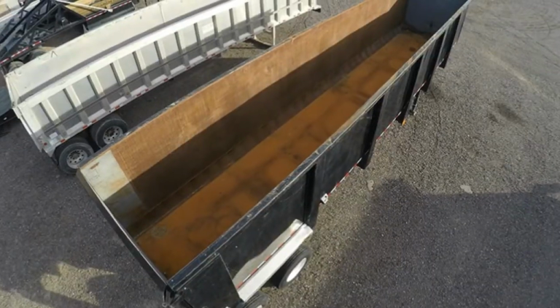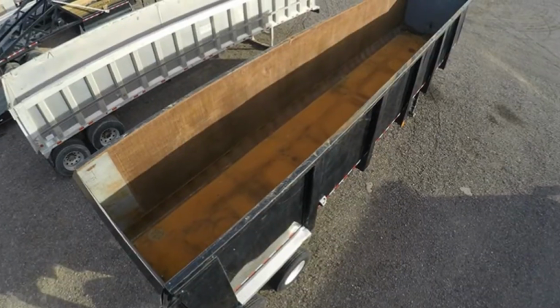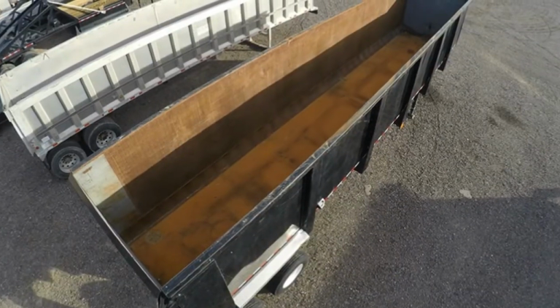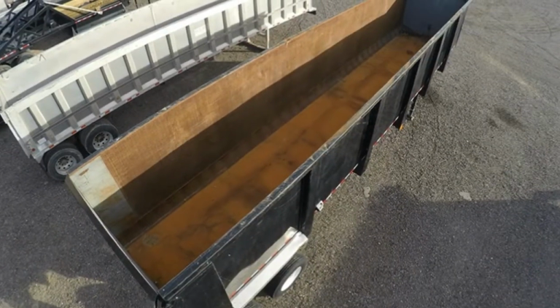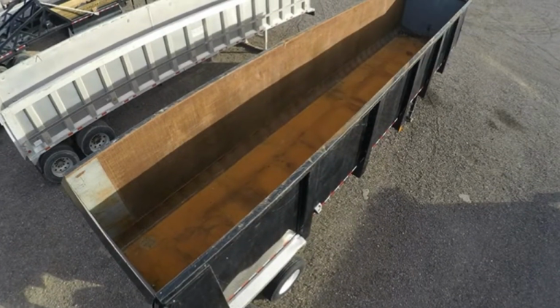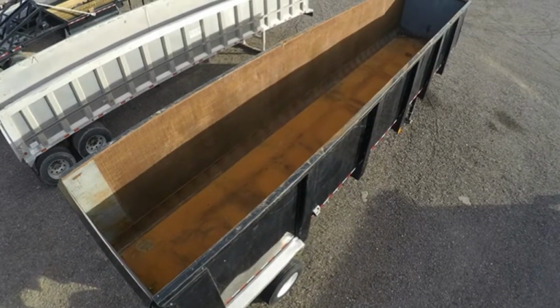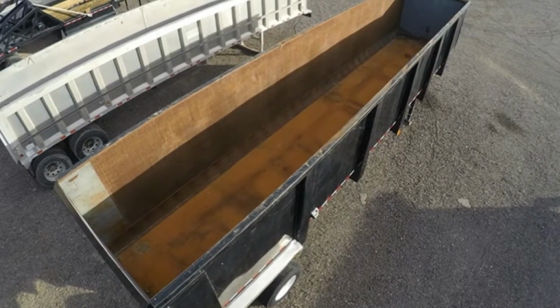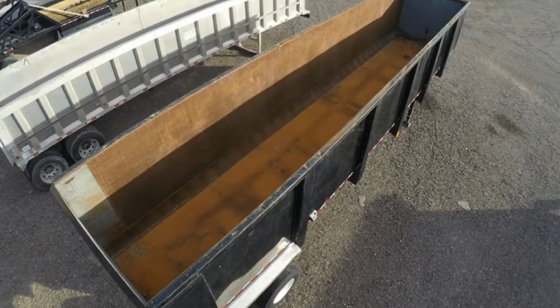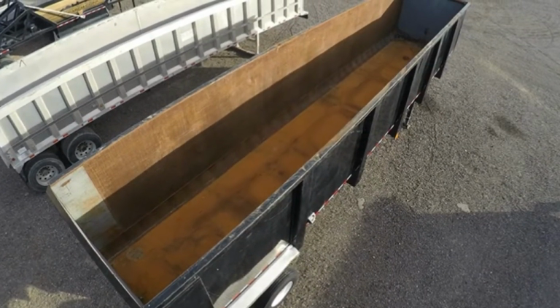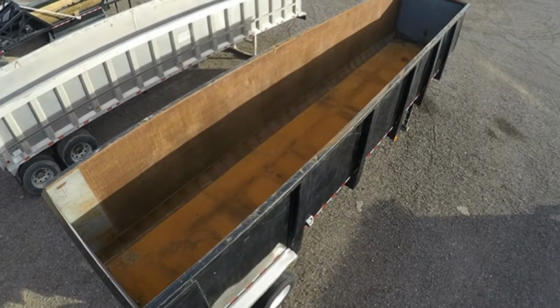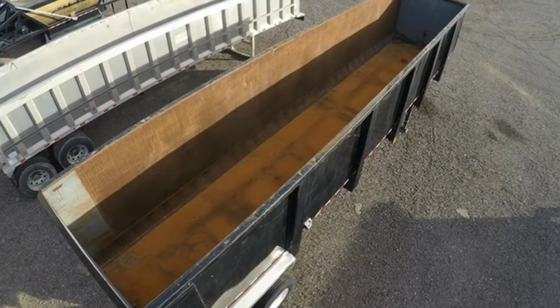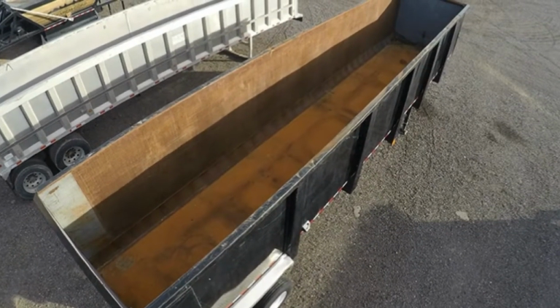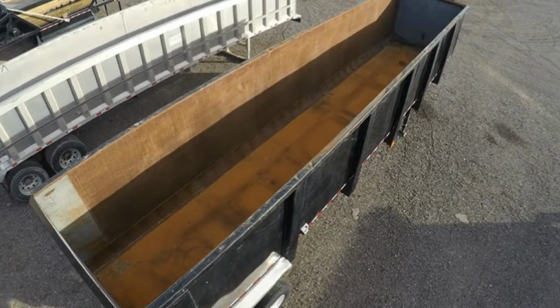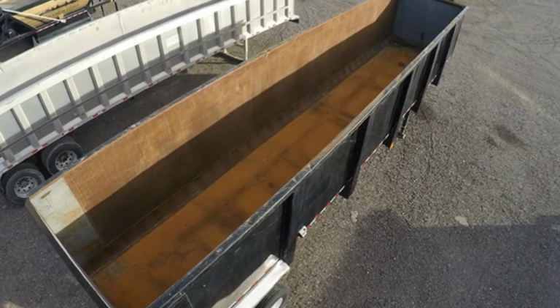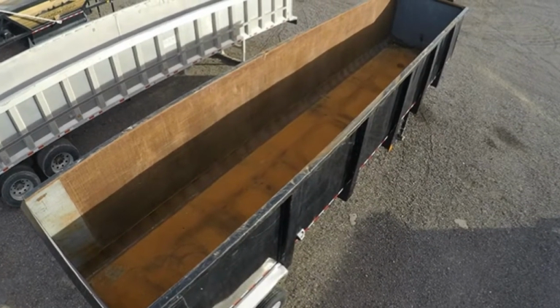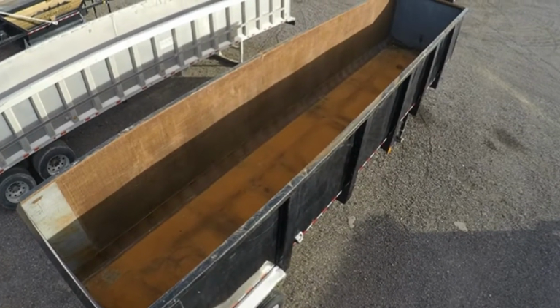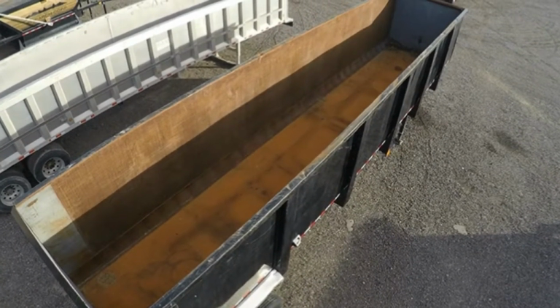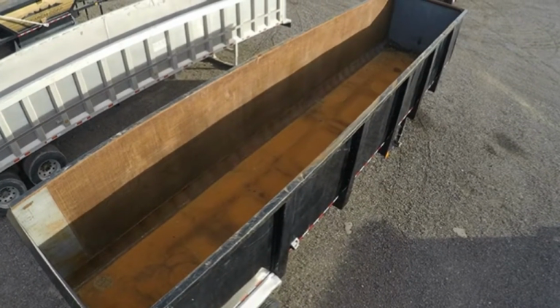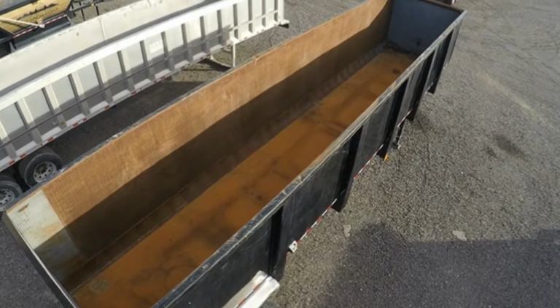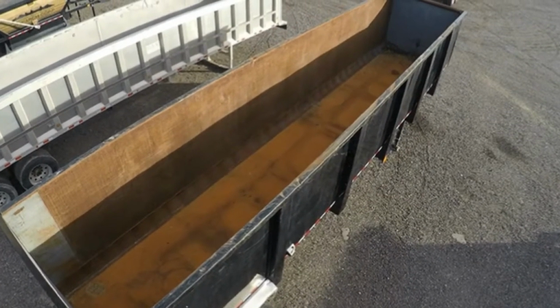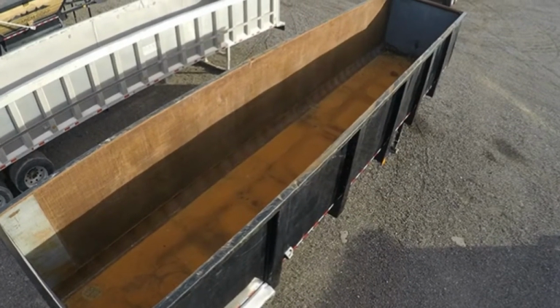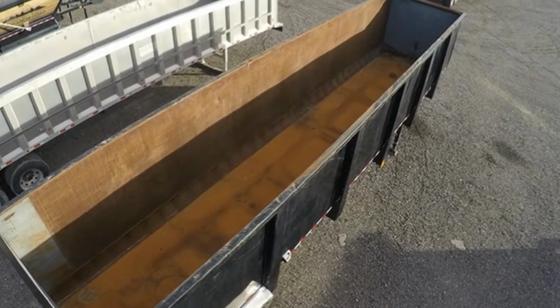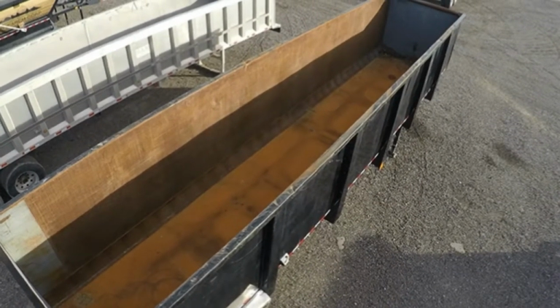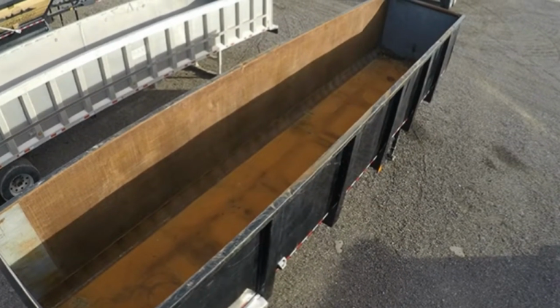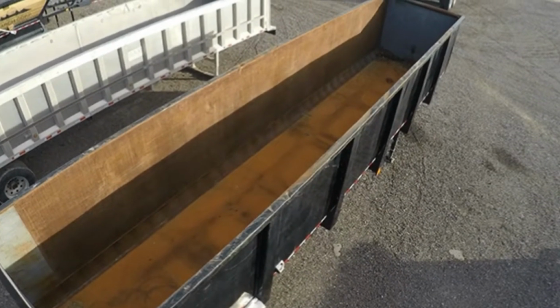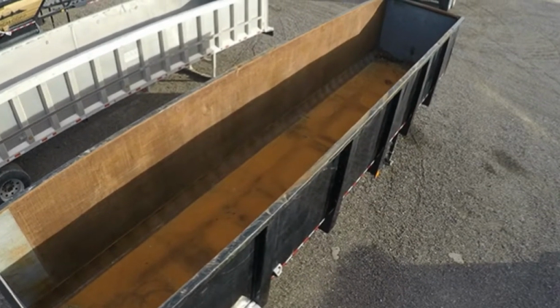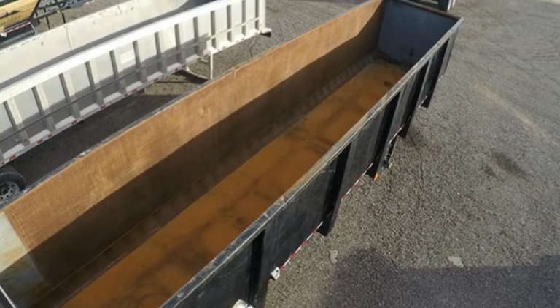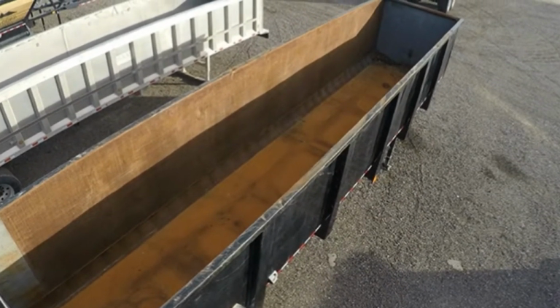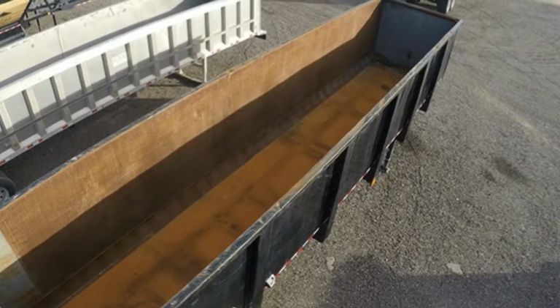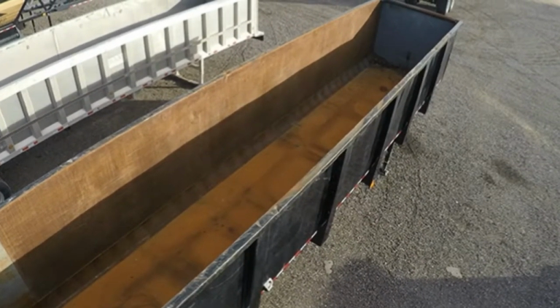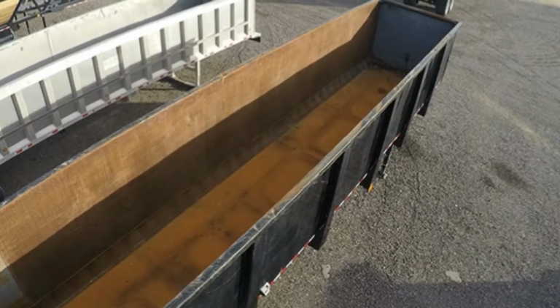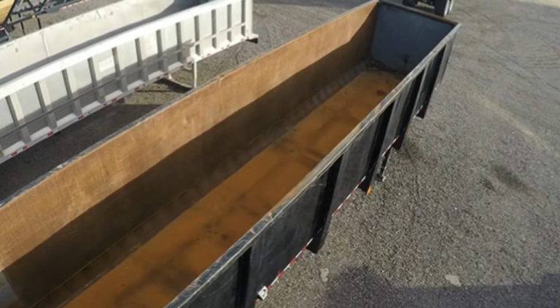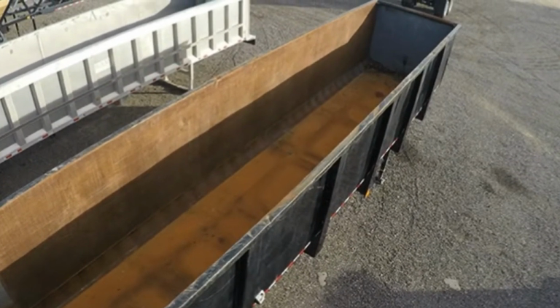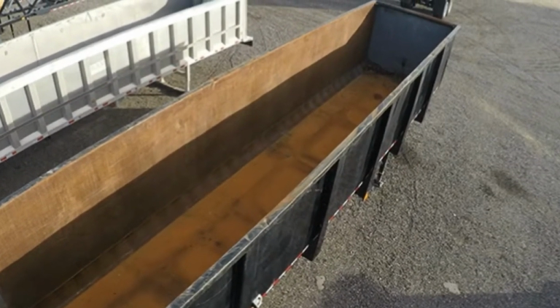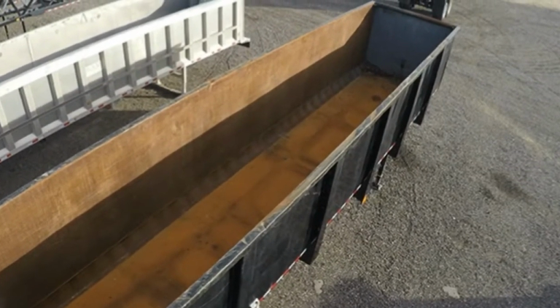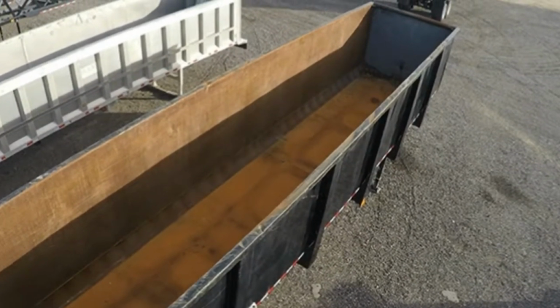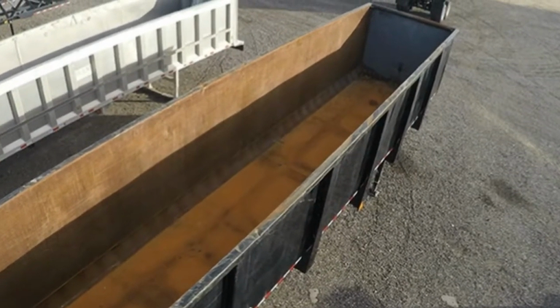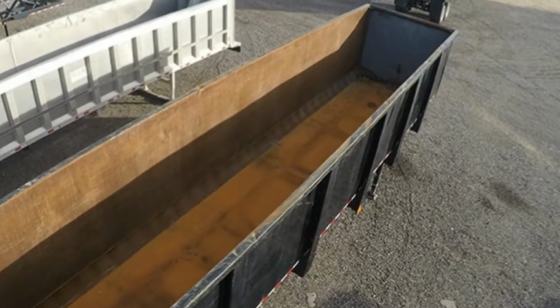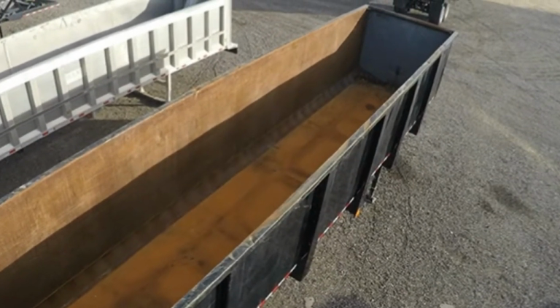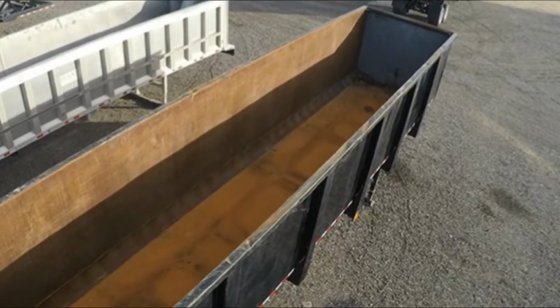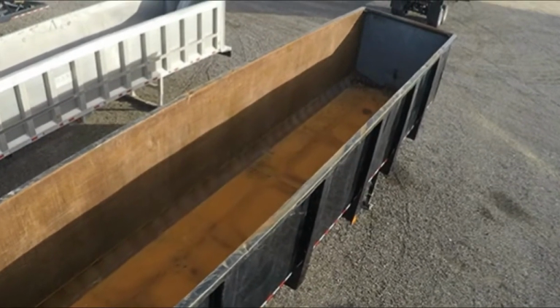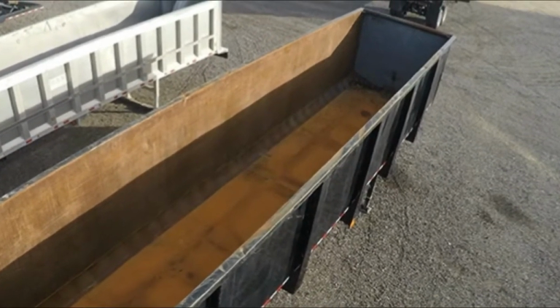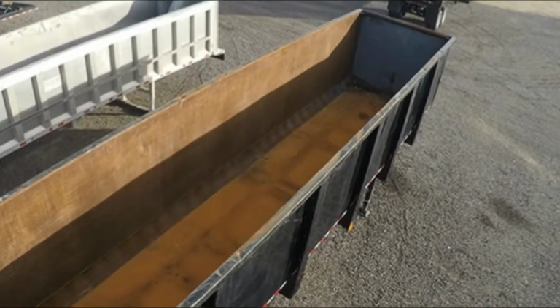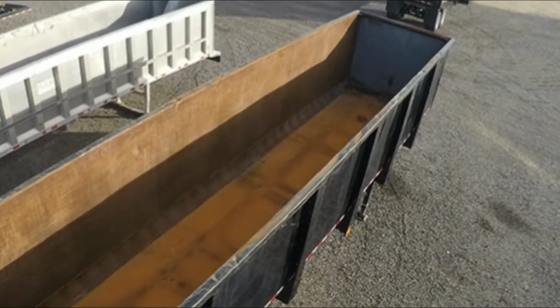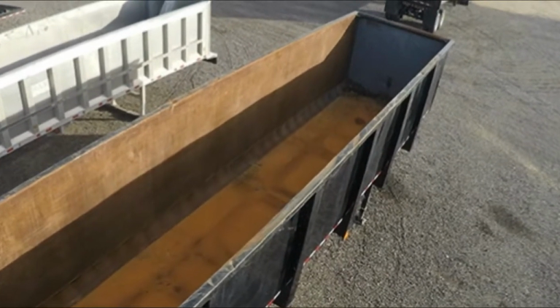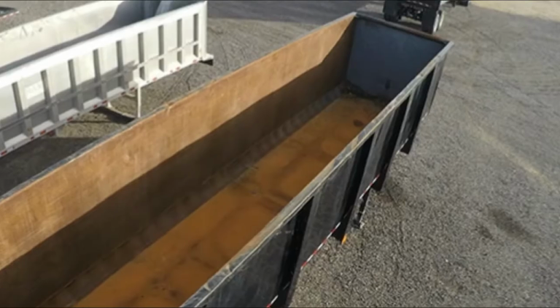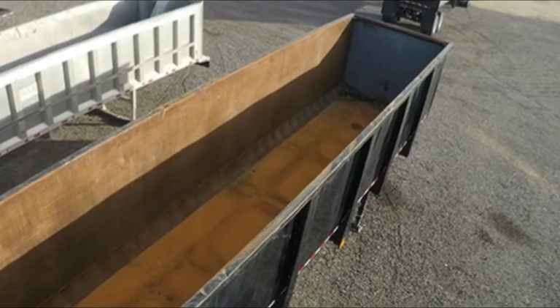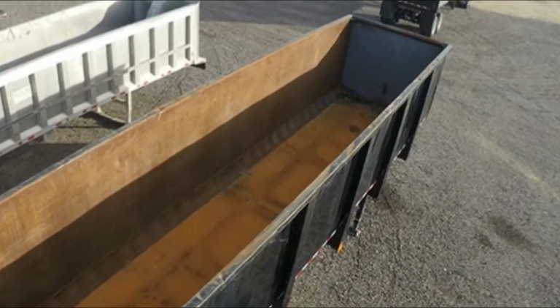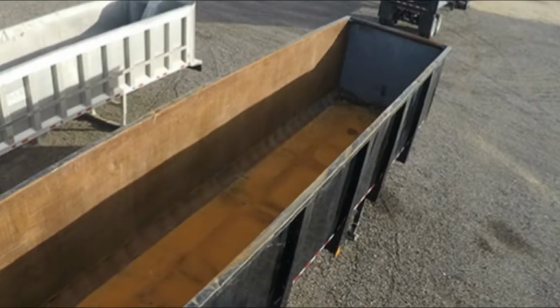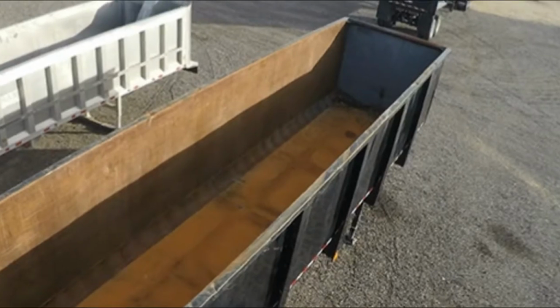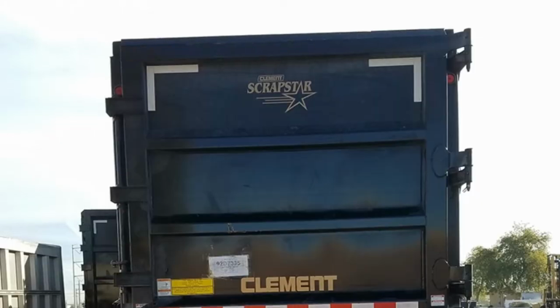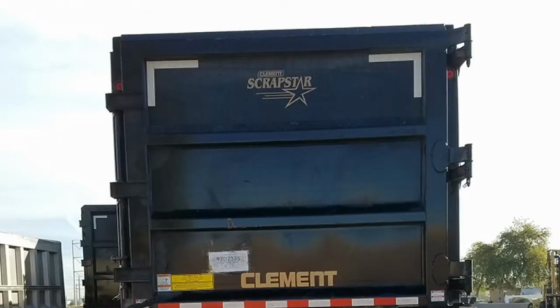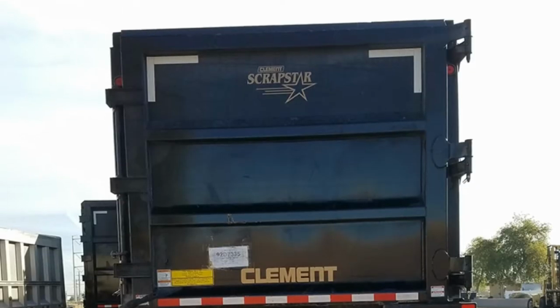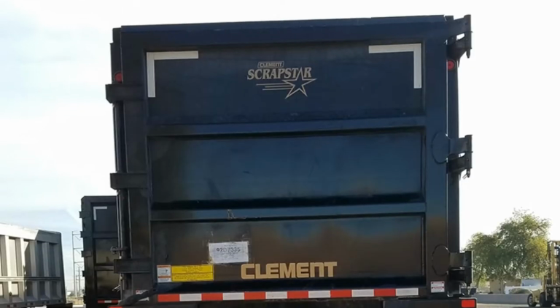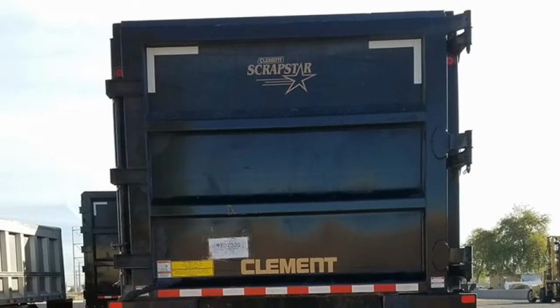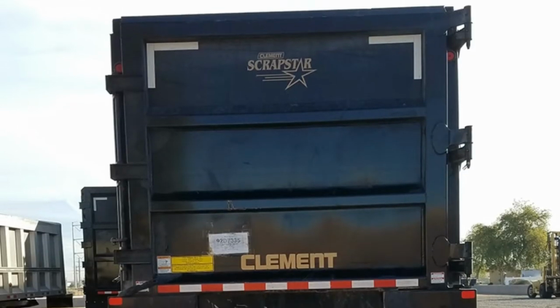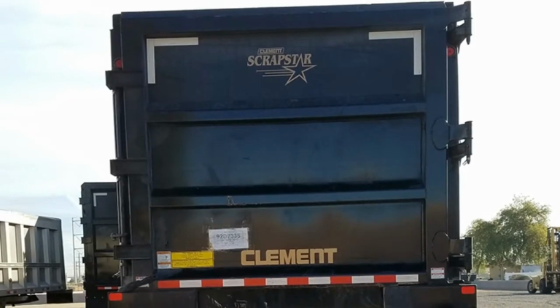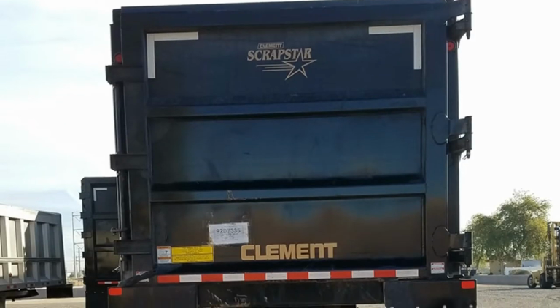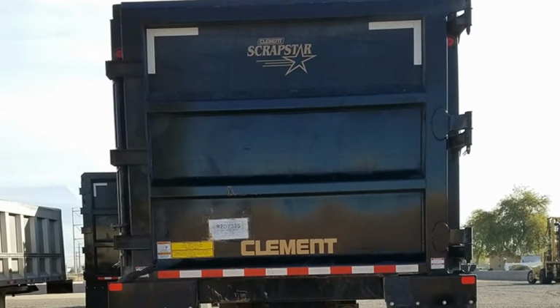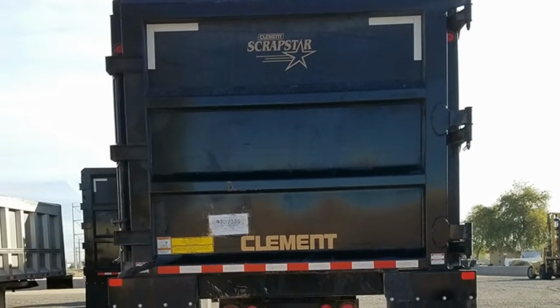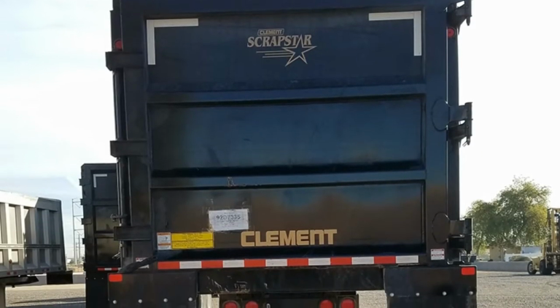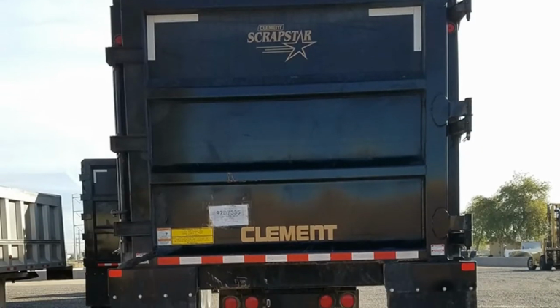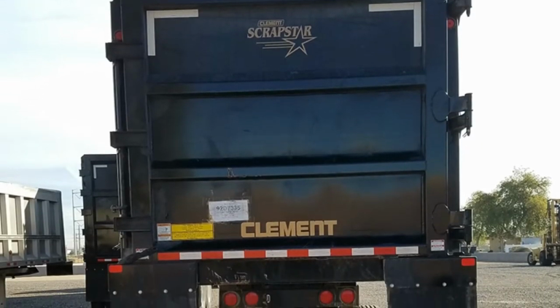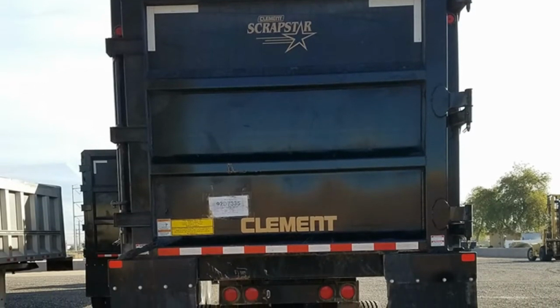The bathtub style body is constructed with AR450 steel, as is the barn door gate.